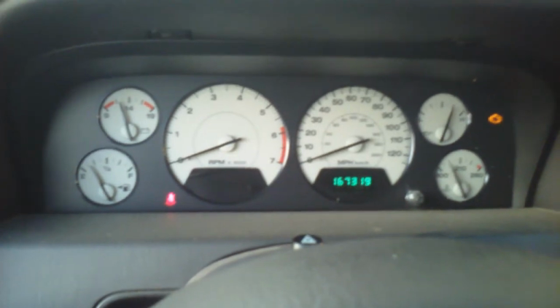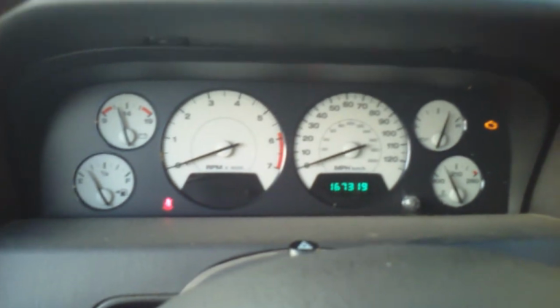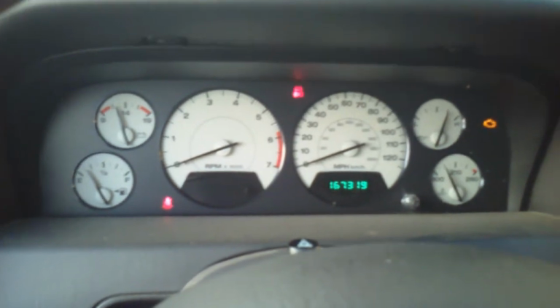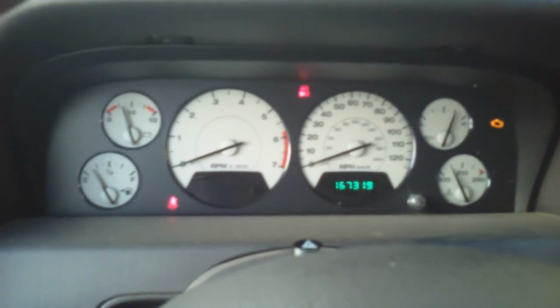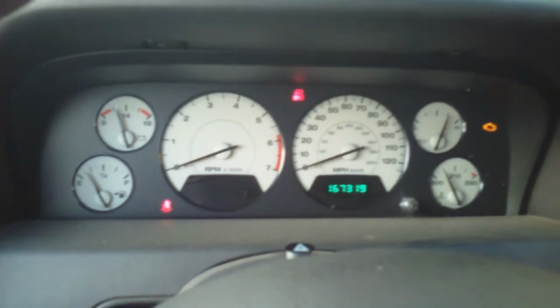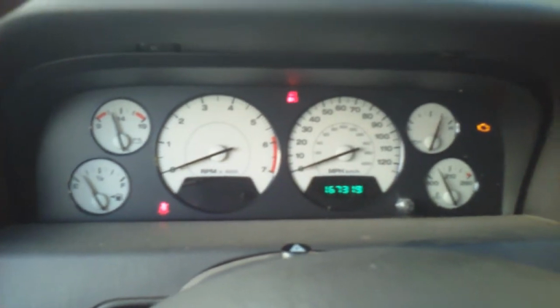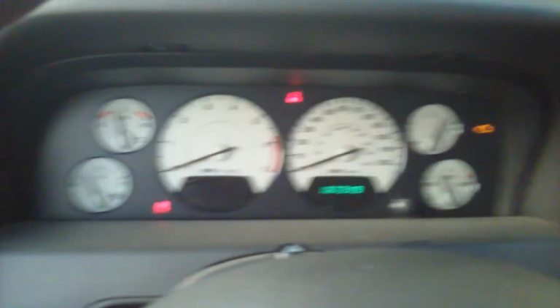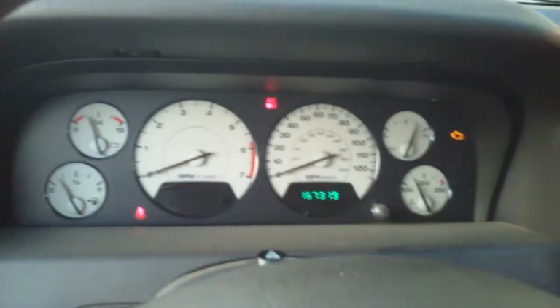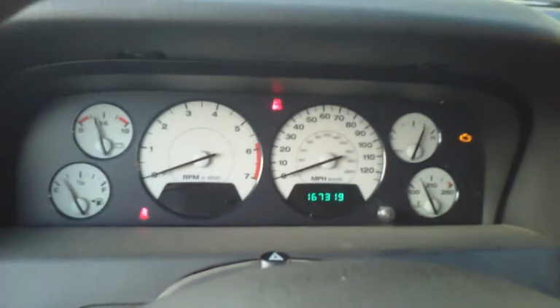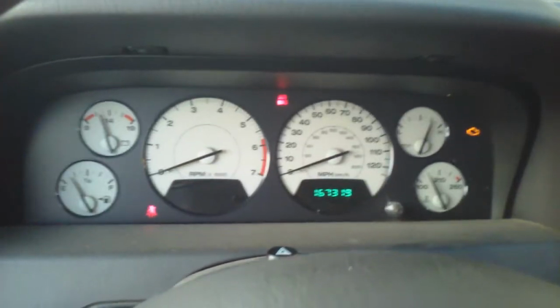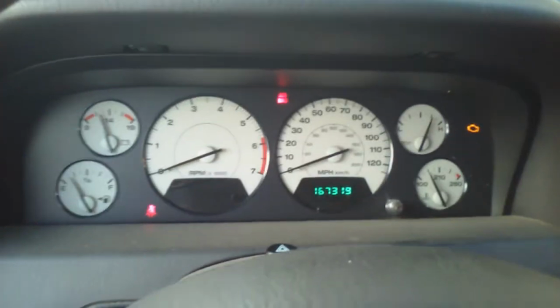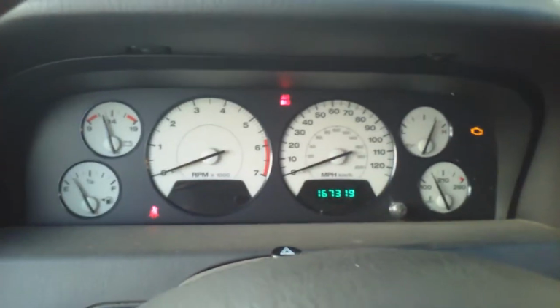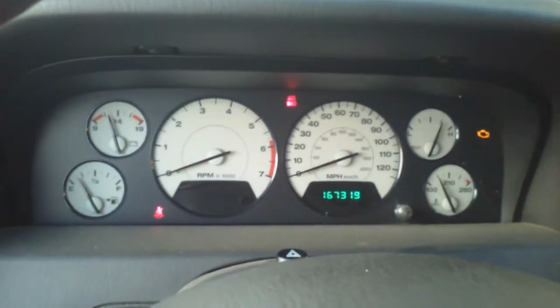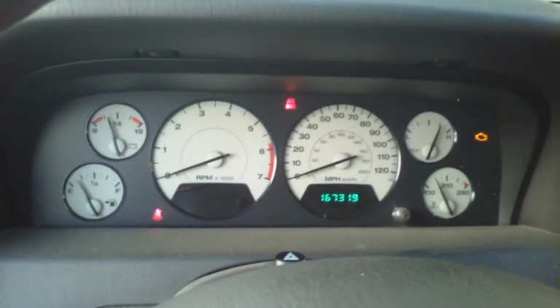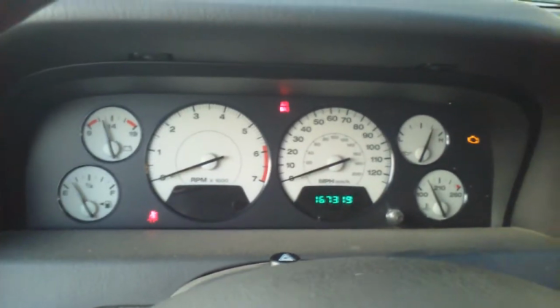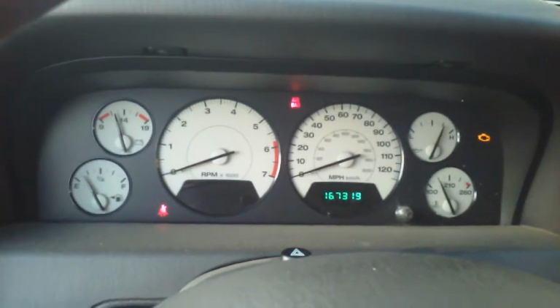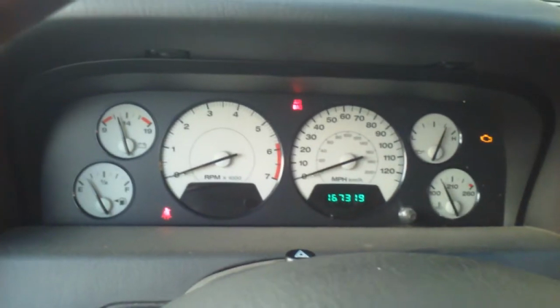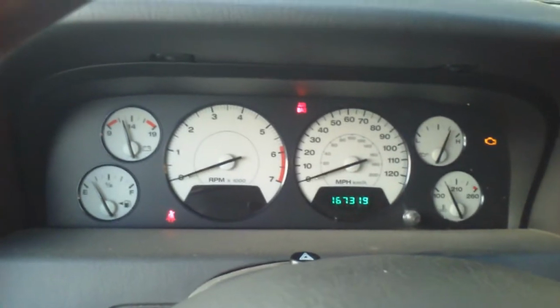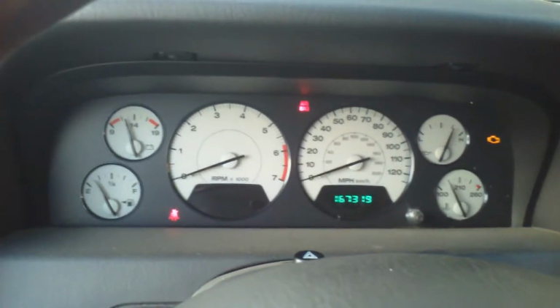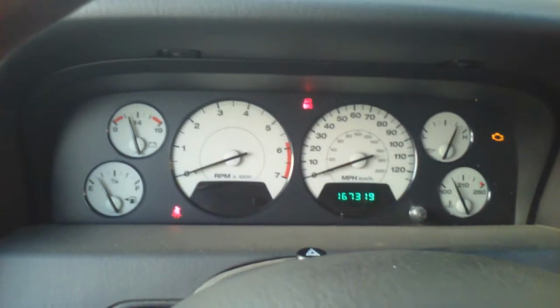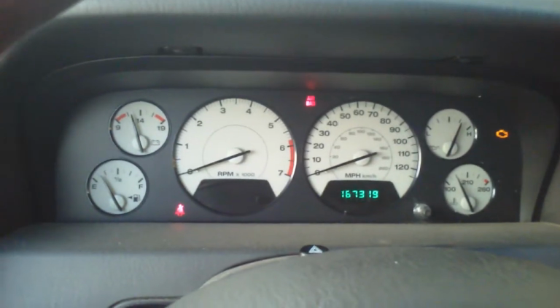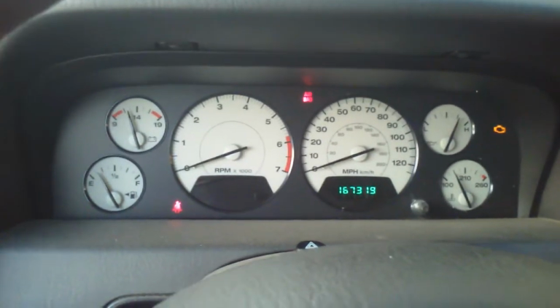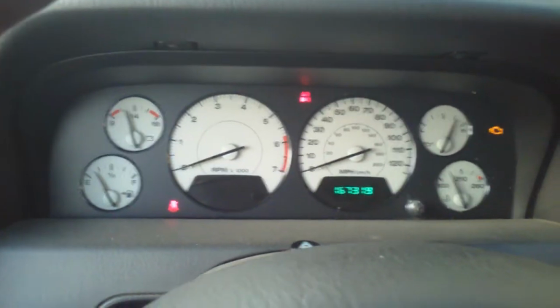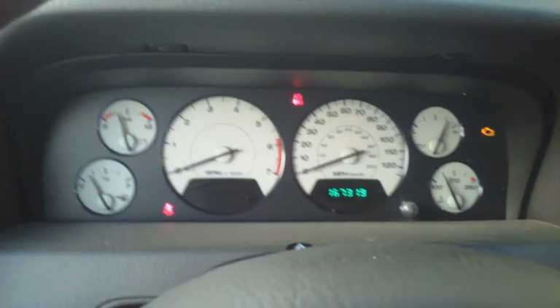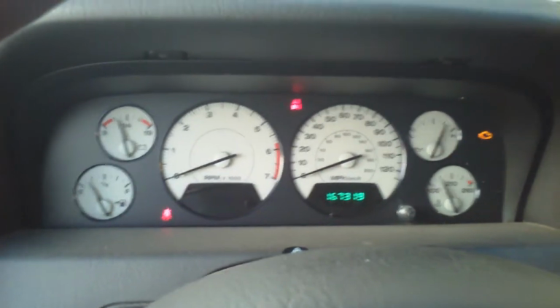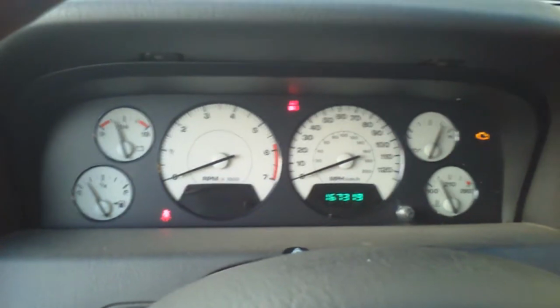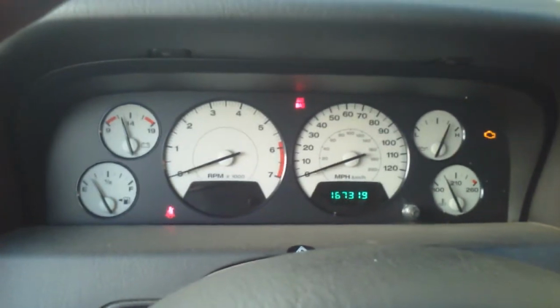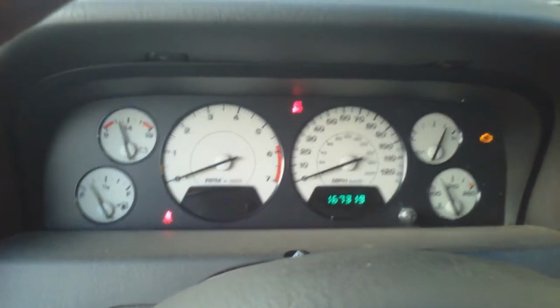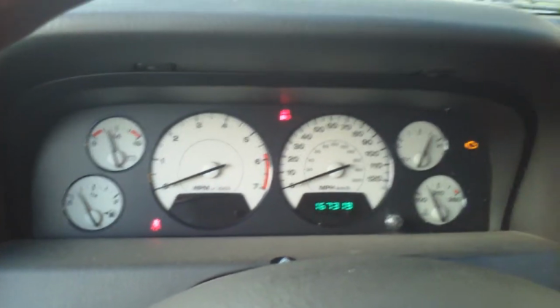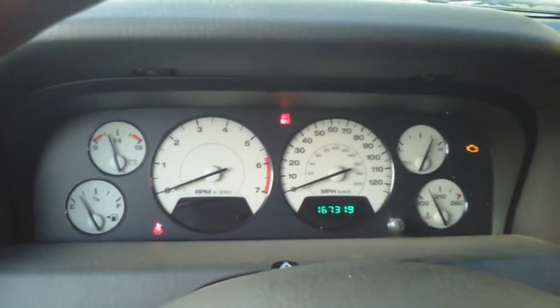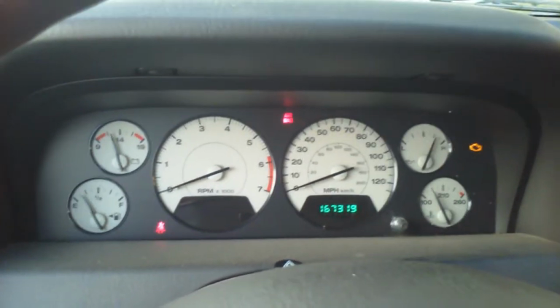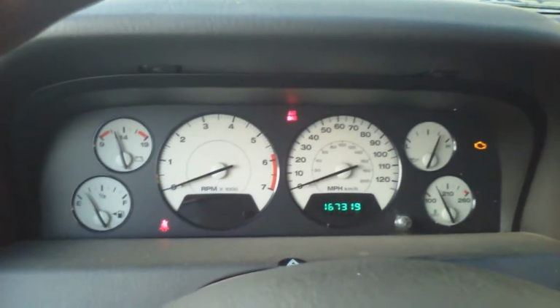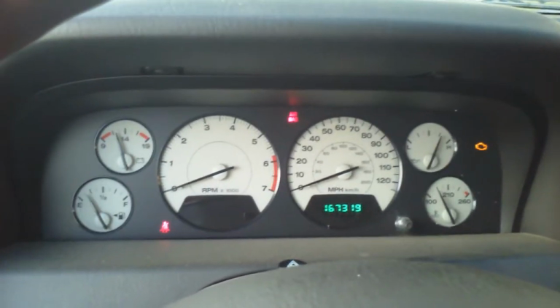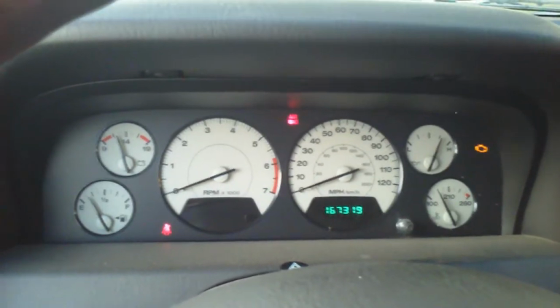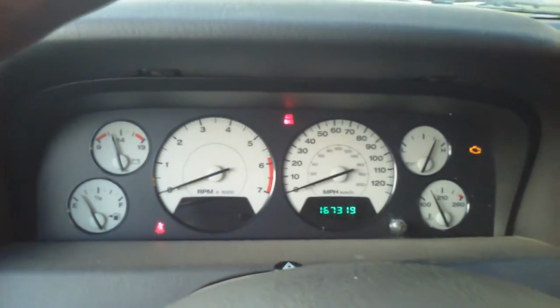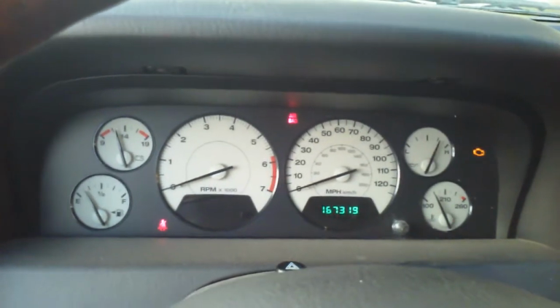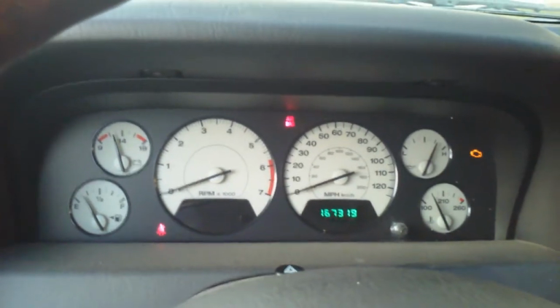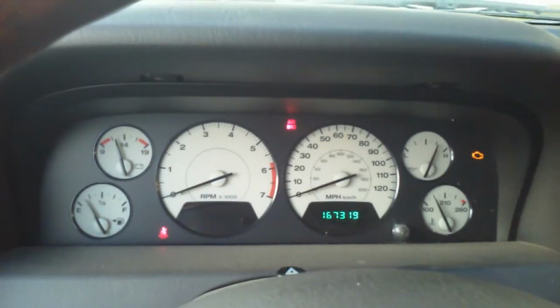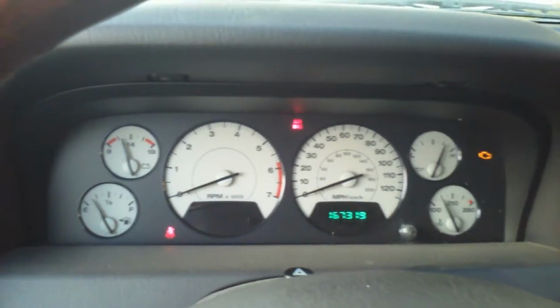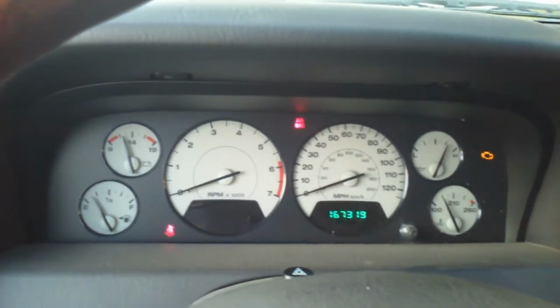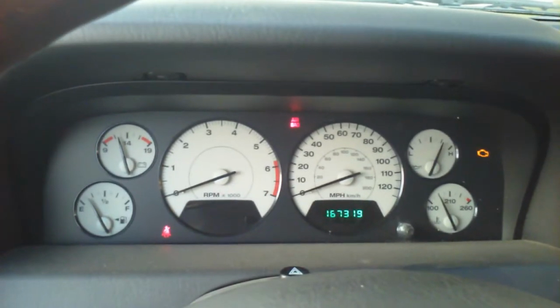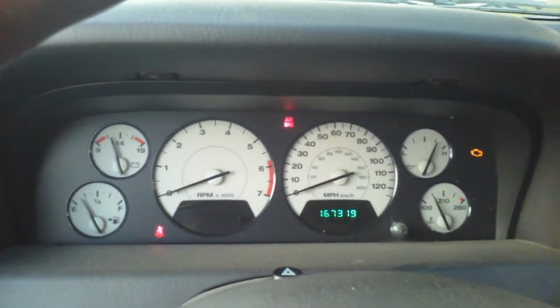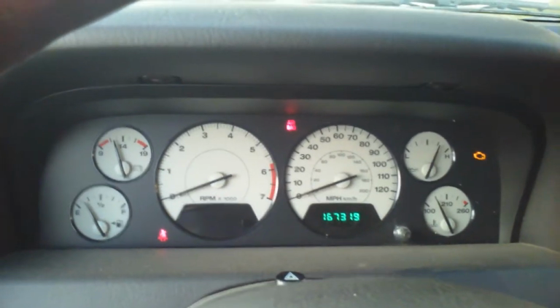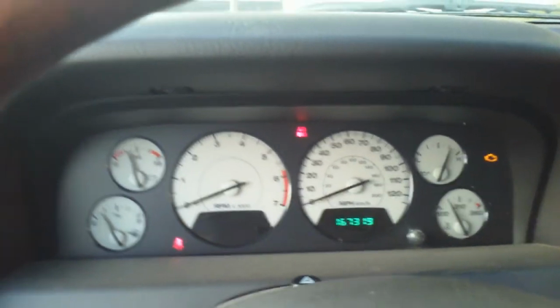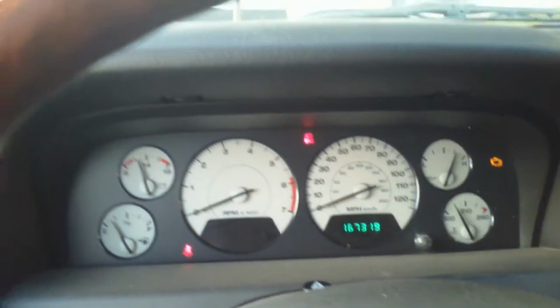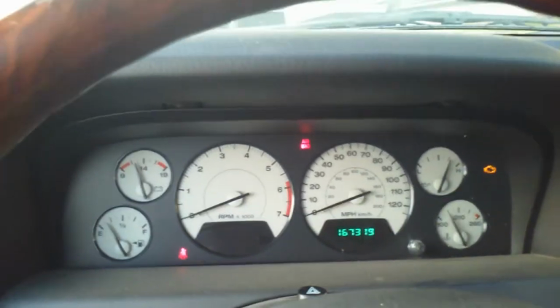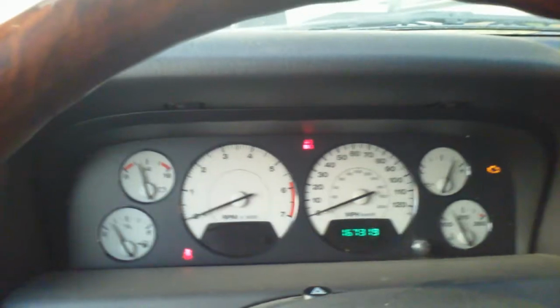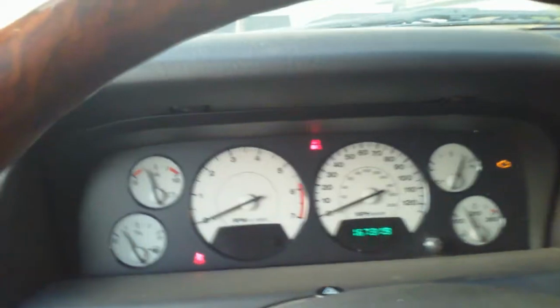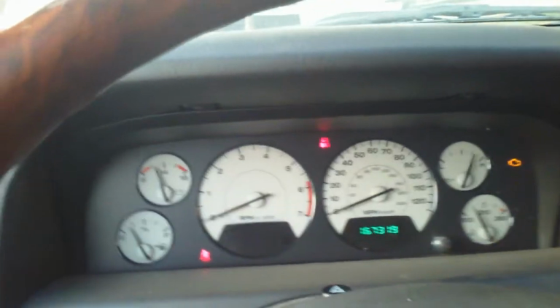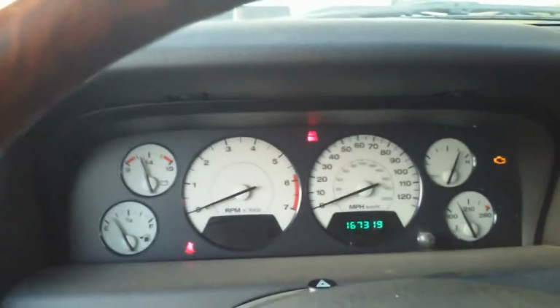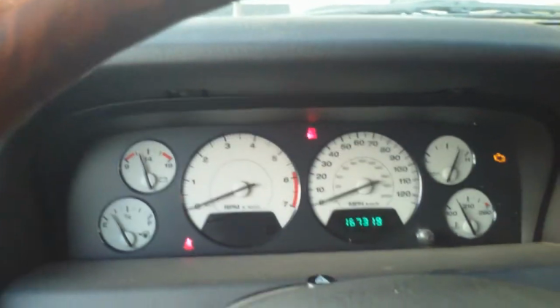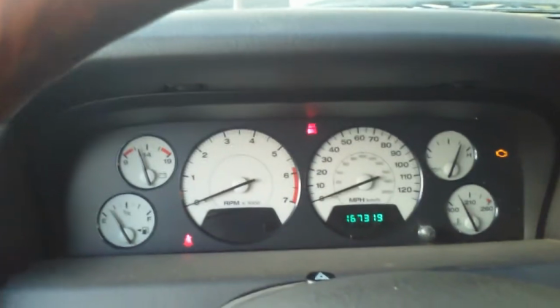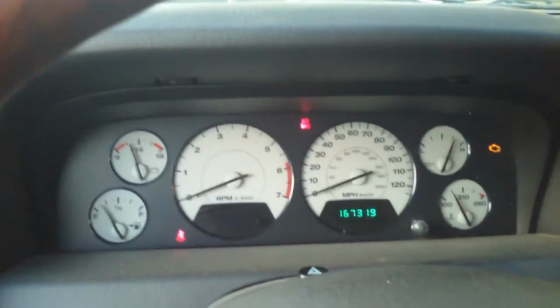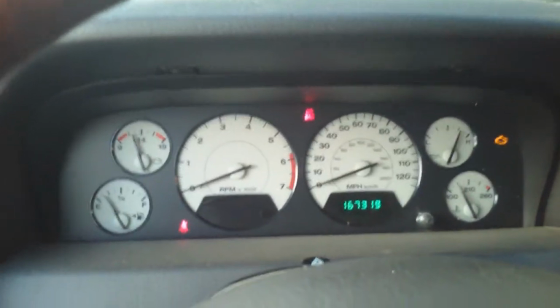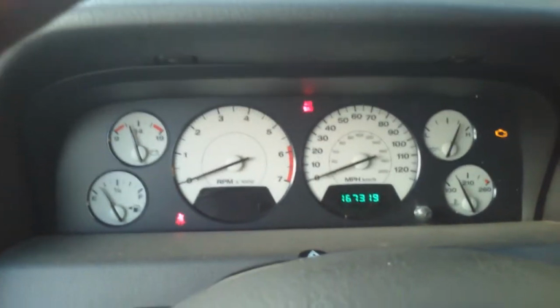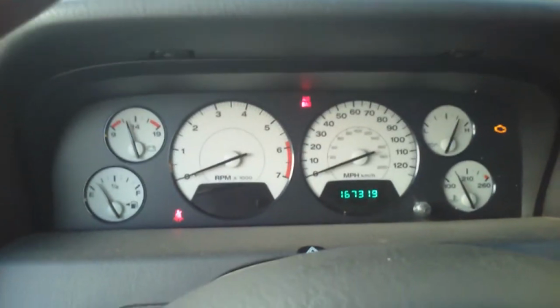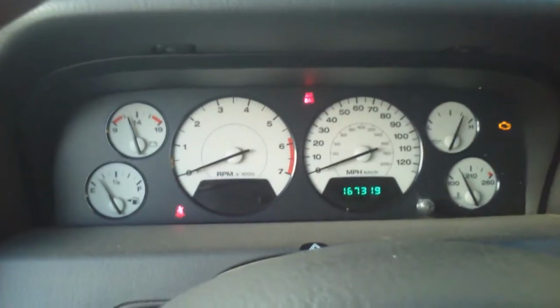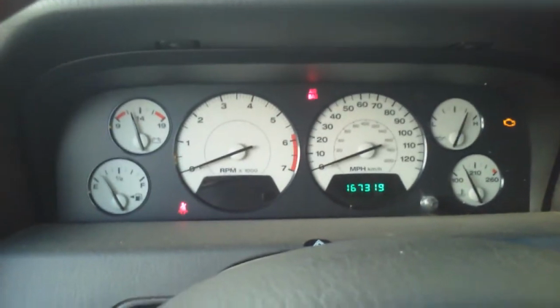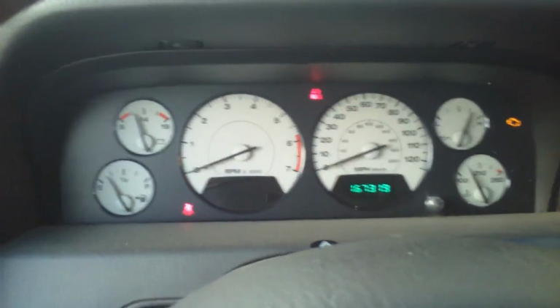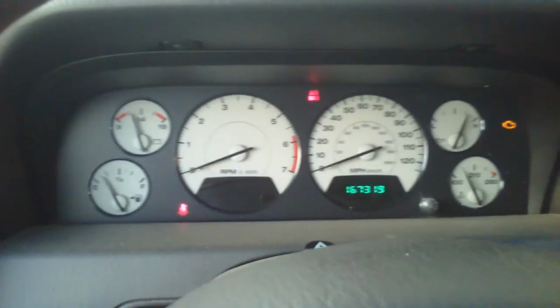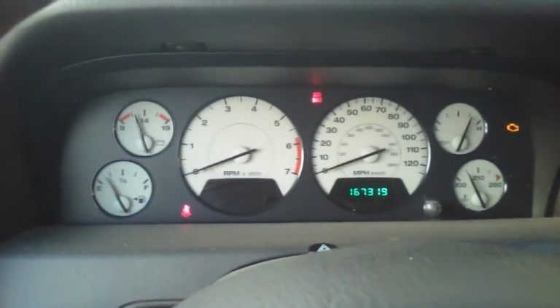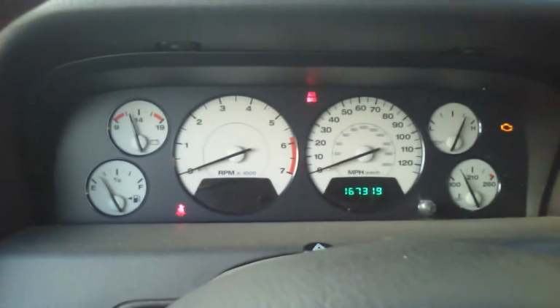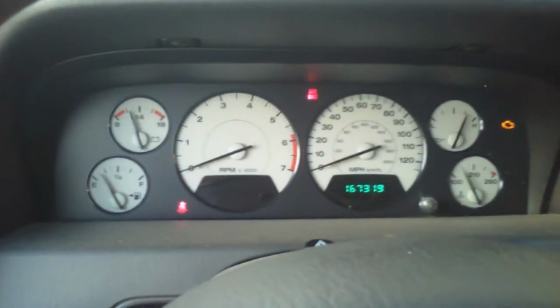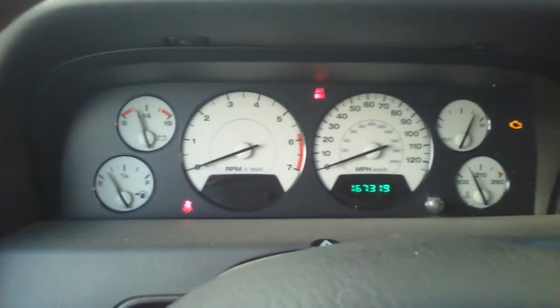Also, you might not have heard it, but the fuel pump primed normally. So everything seems to be working normally.